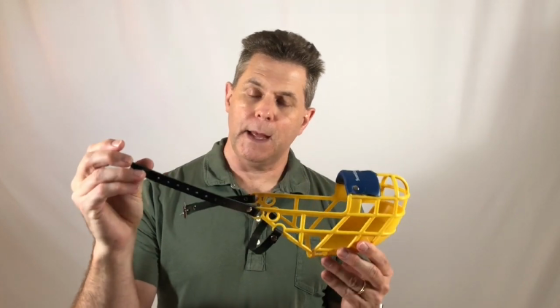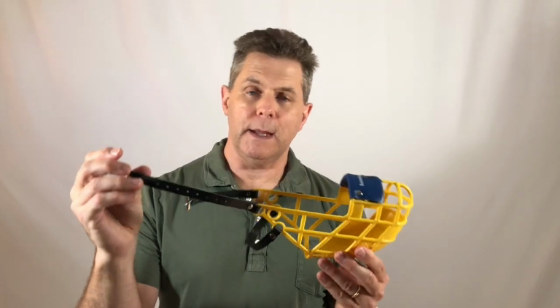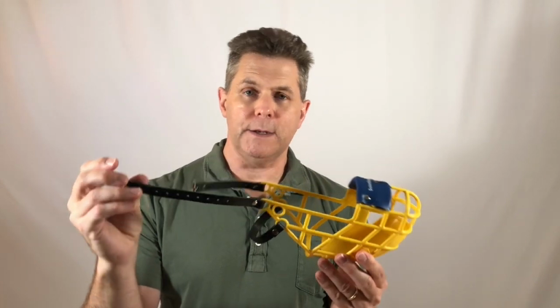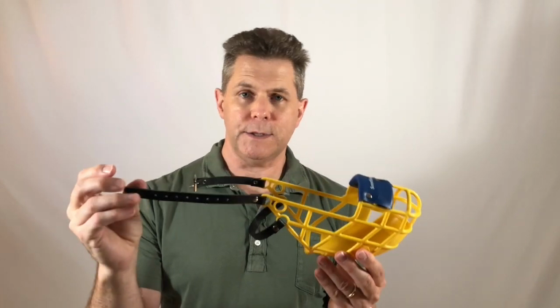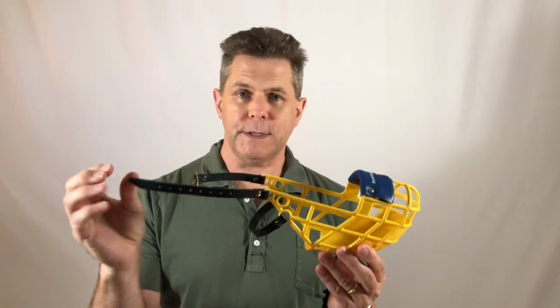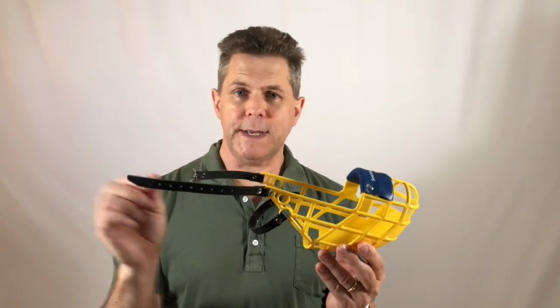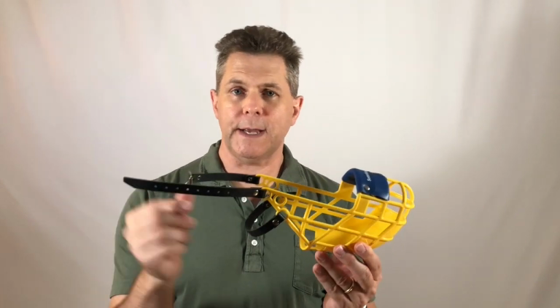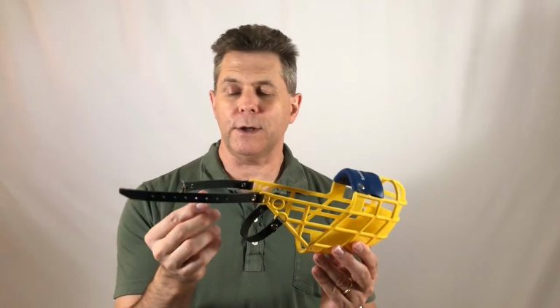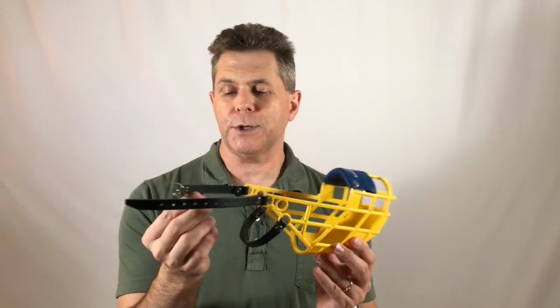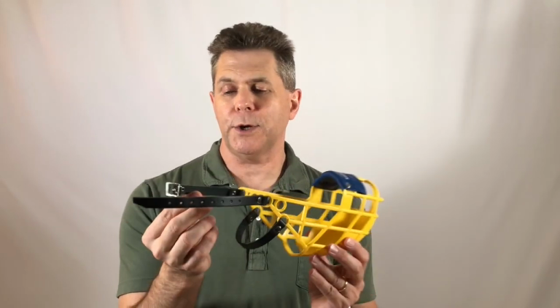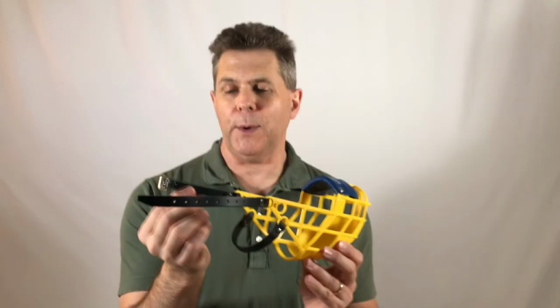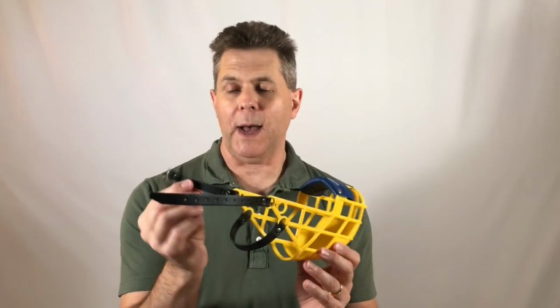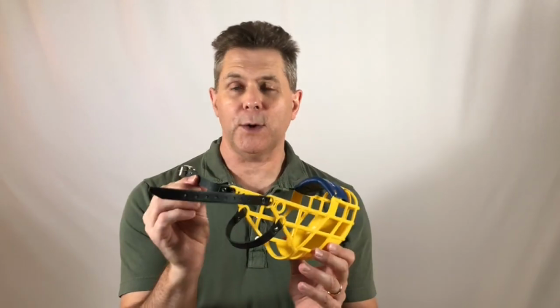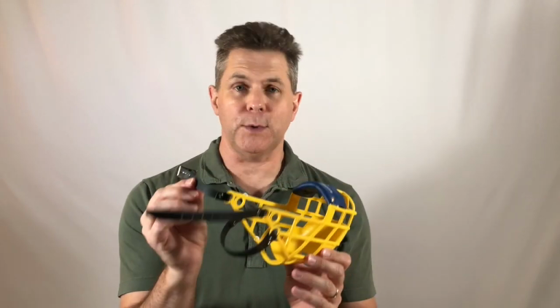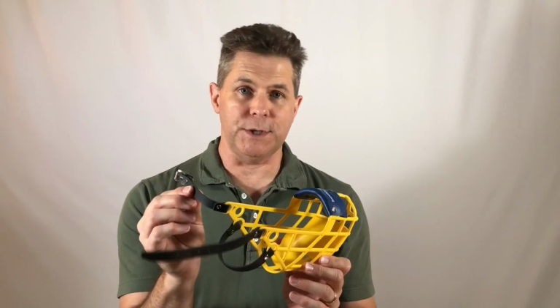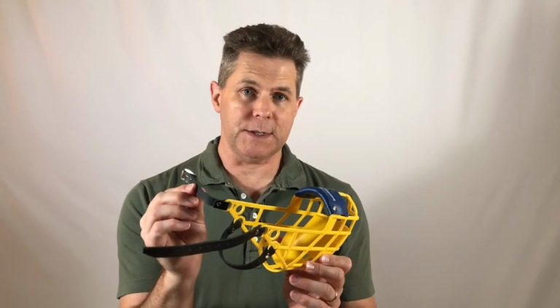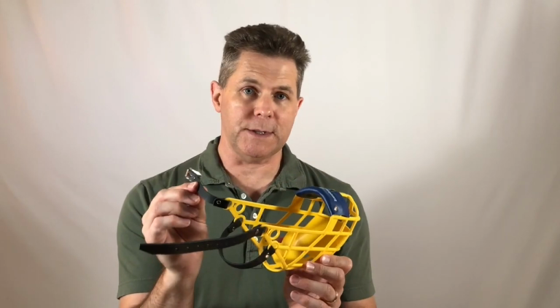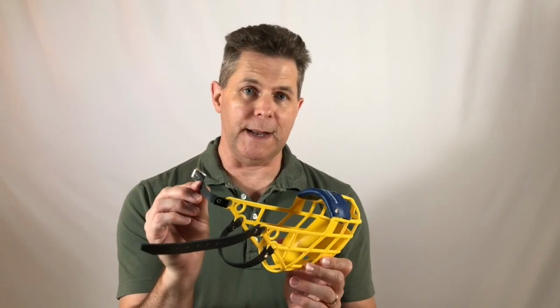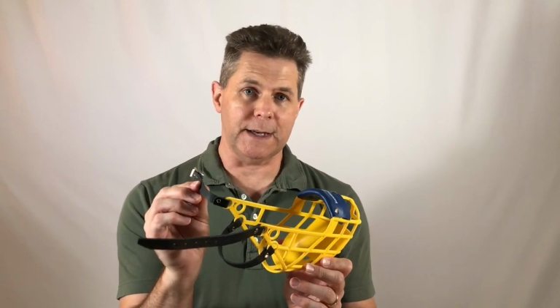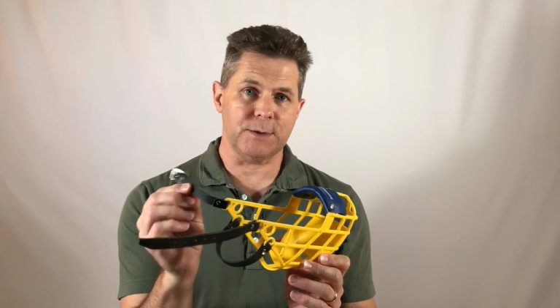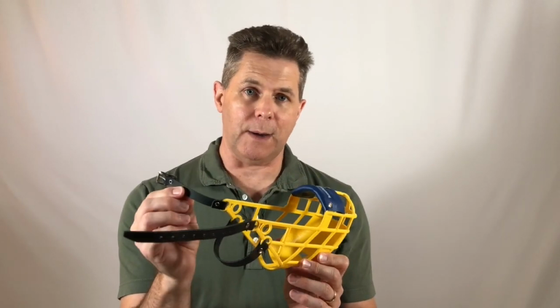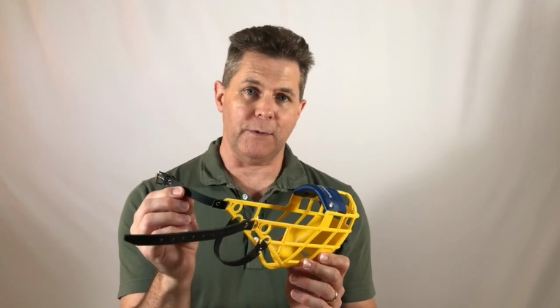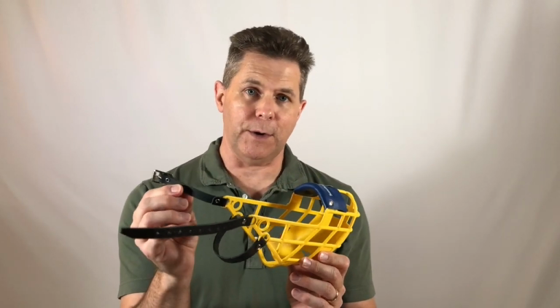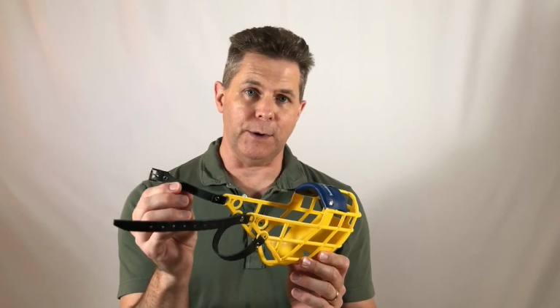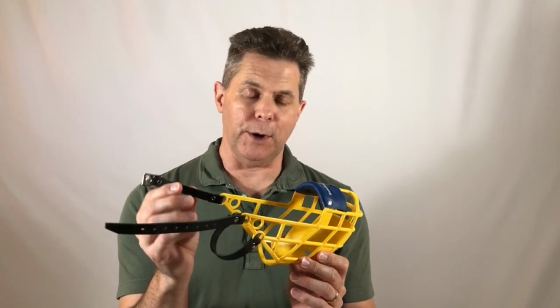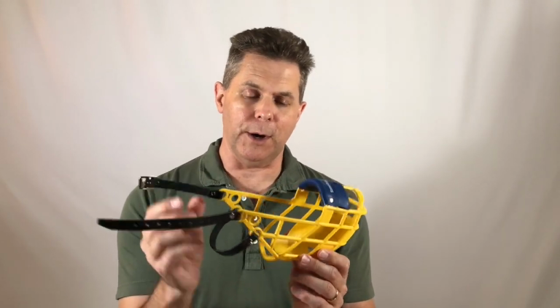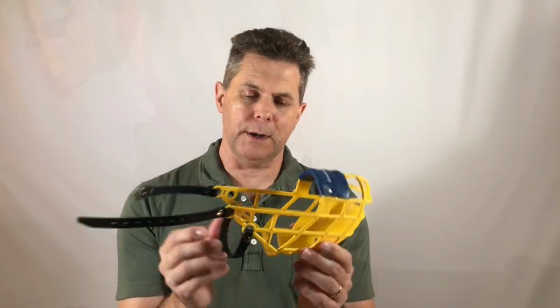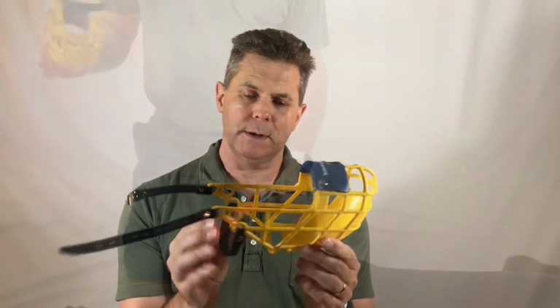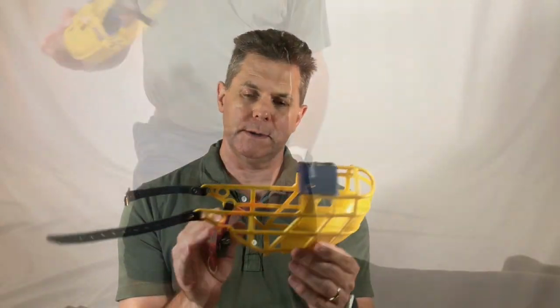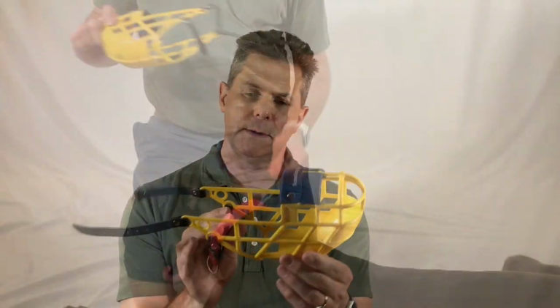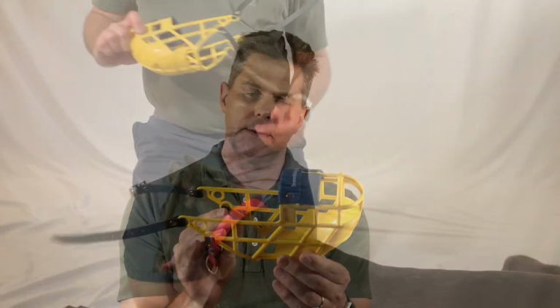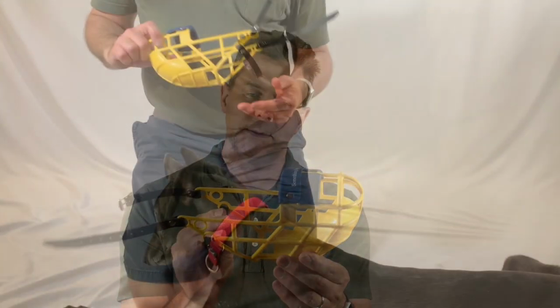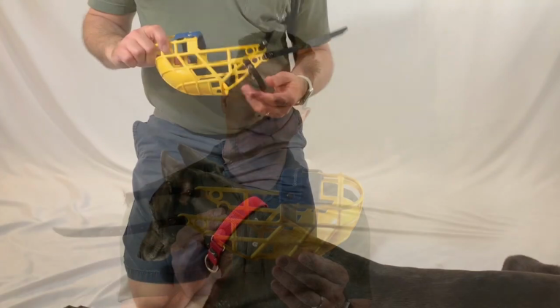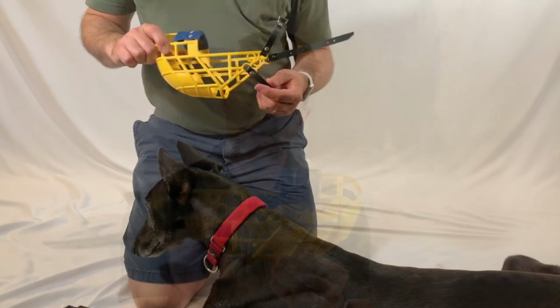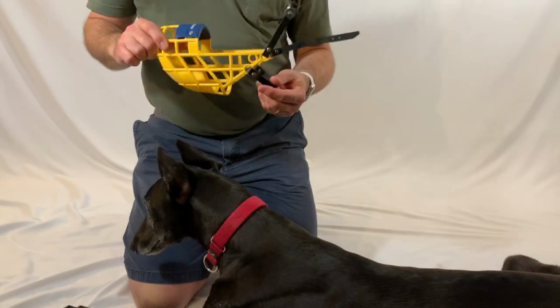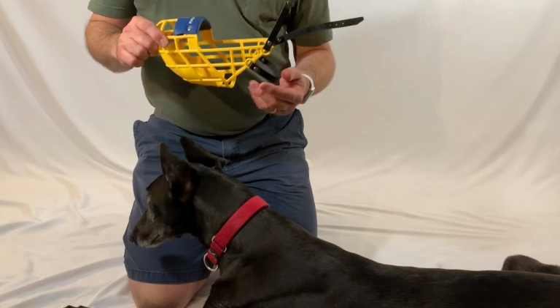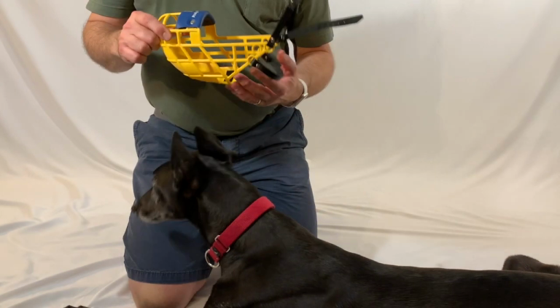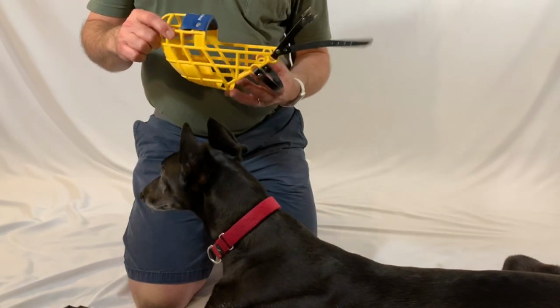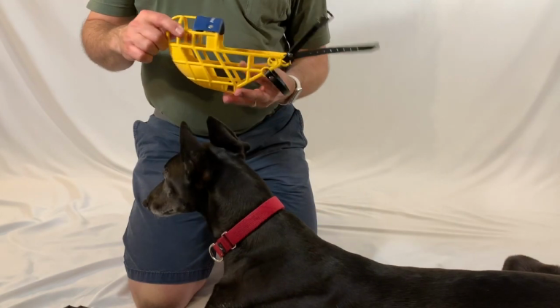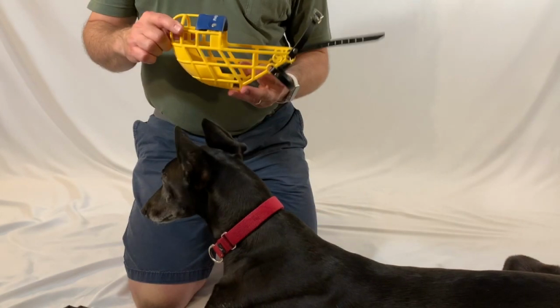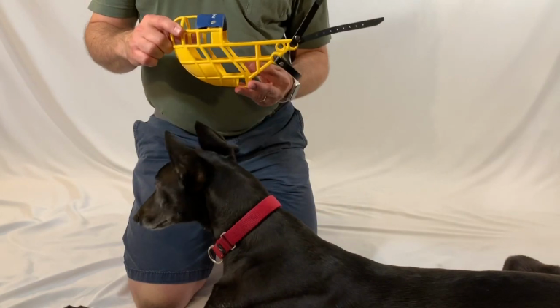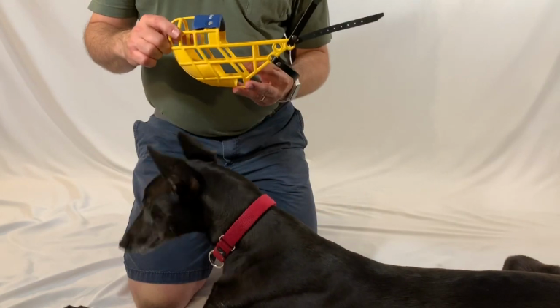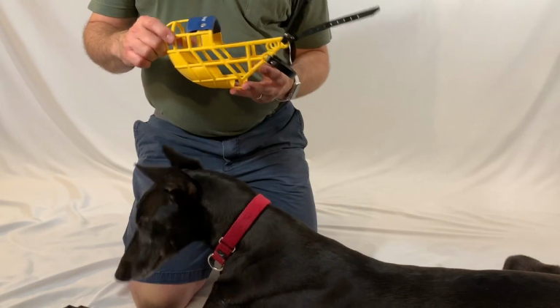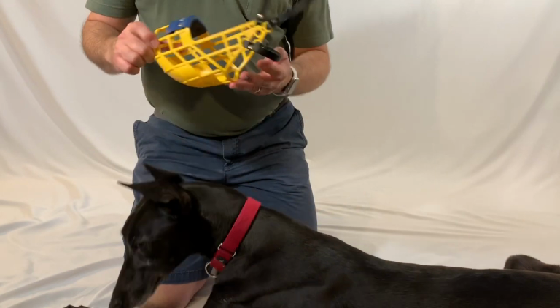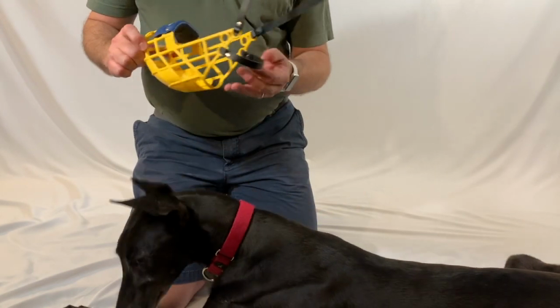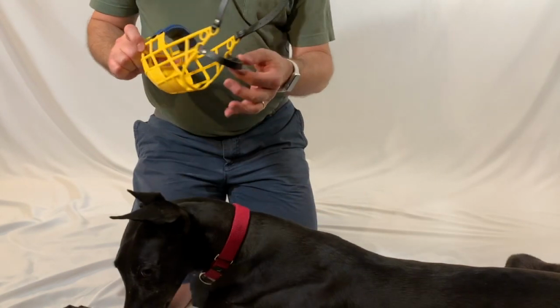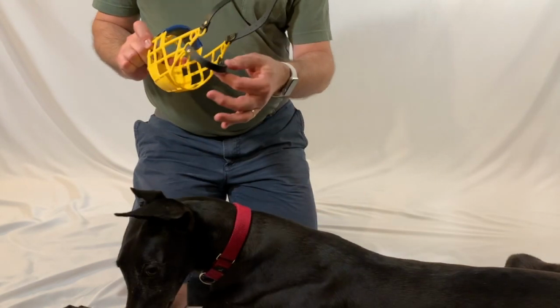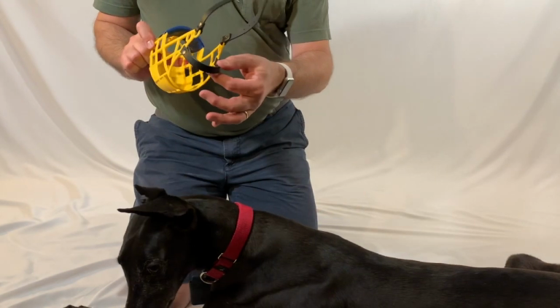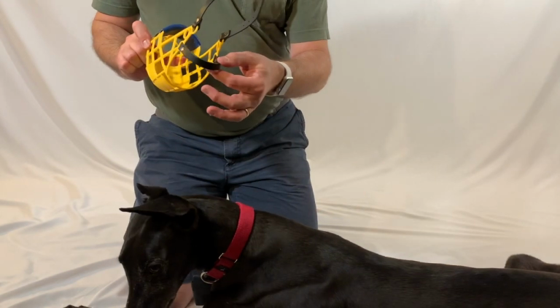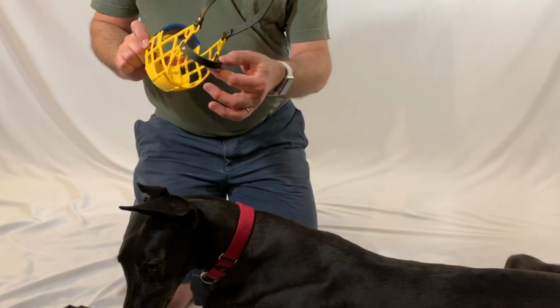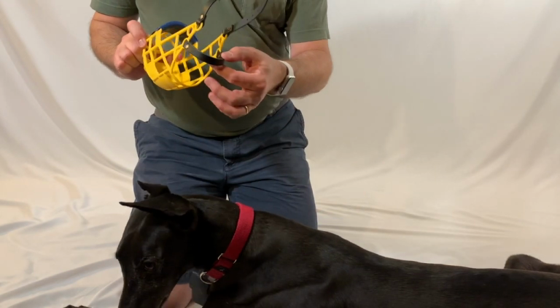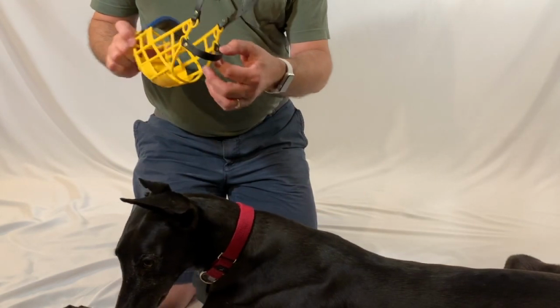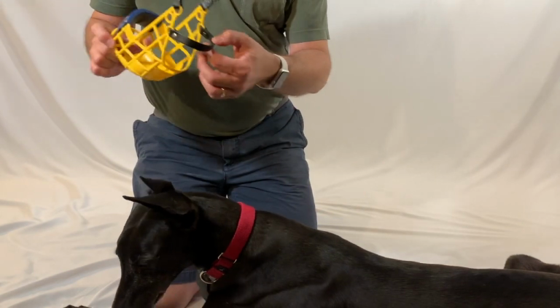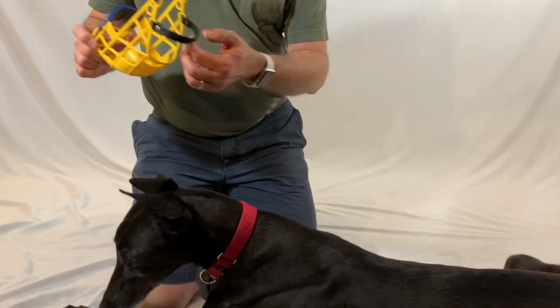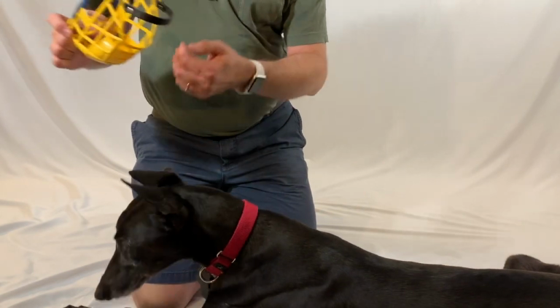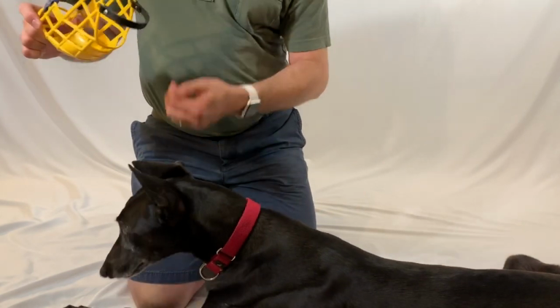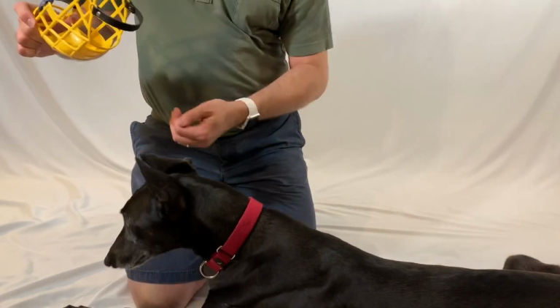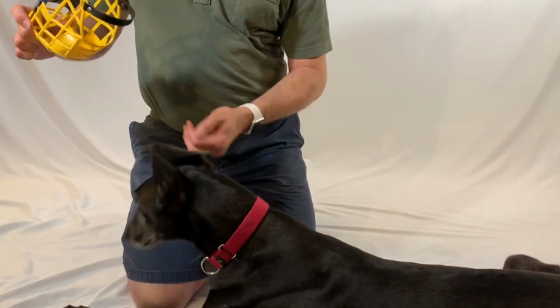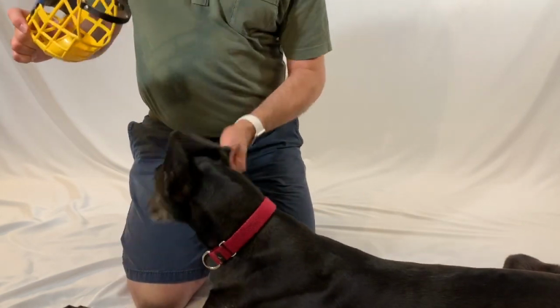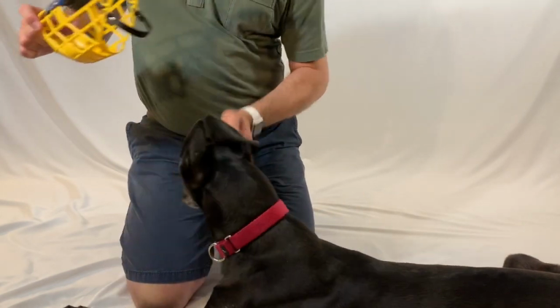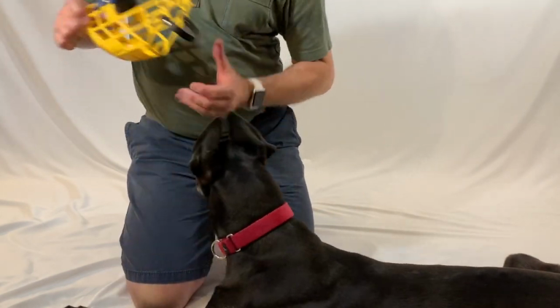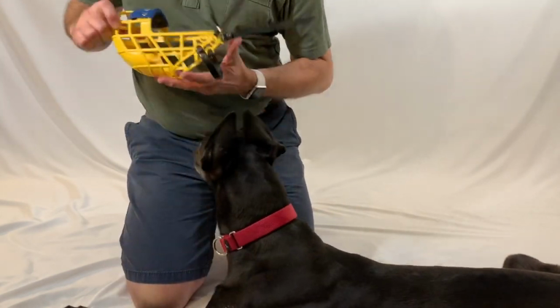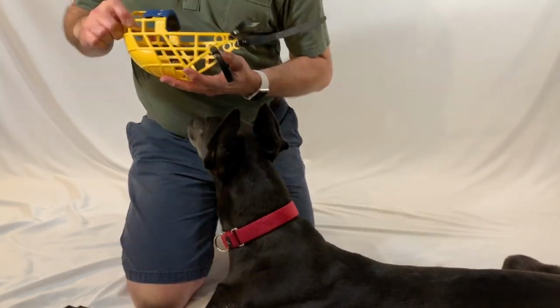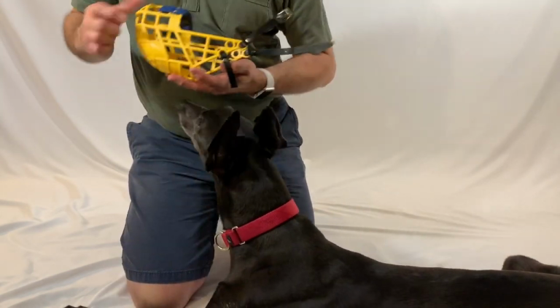In just a second I'll show you how to adjust the neck strap for your dog. When you first put the muzzle on your hound, make sure the chin strap goes under his chin.